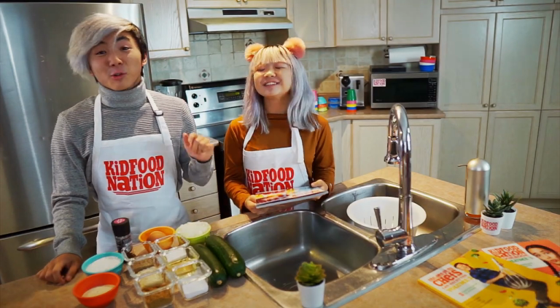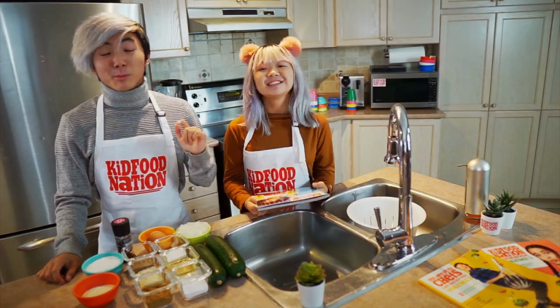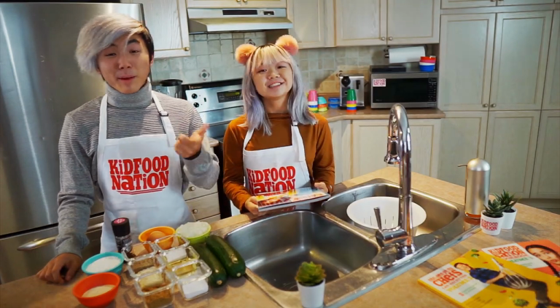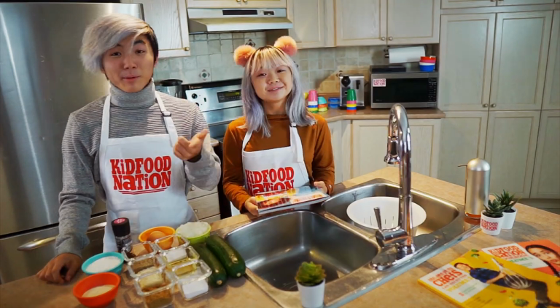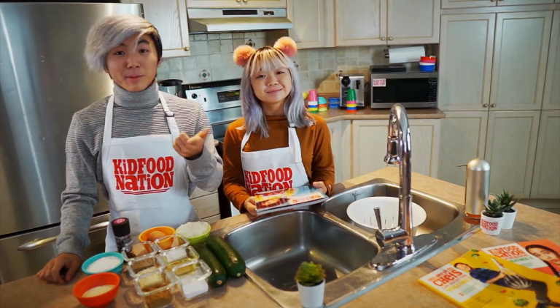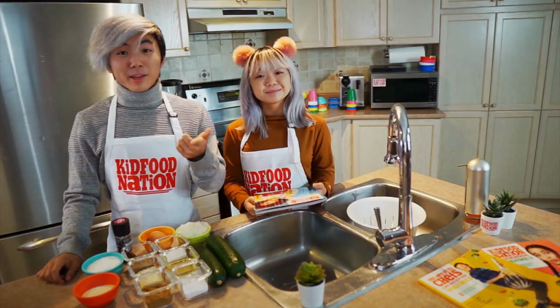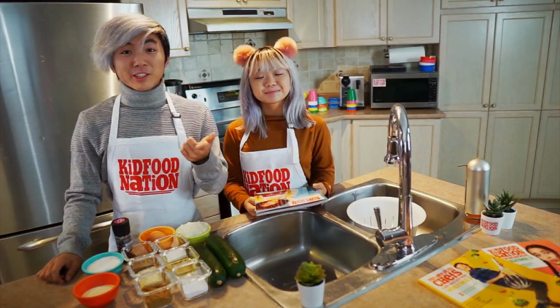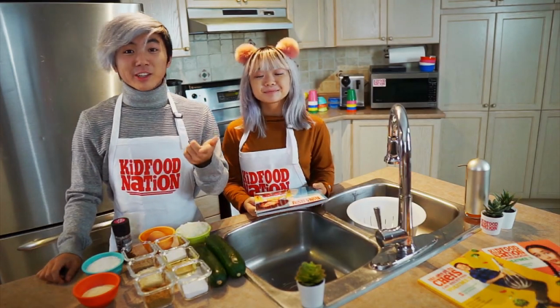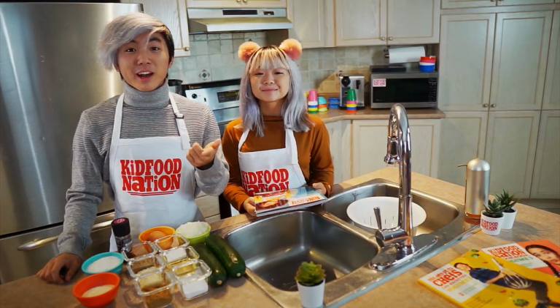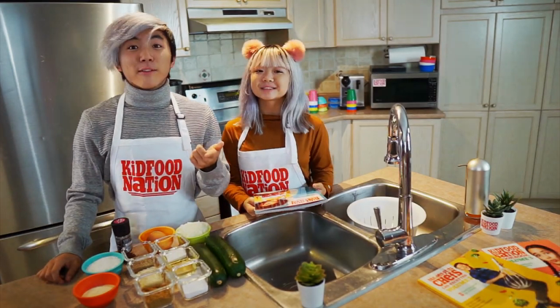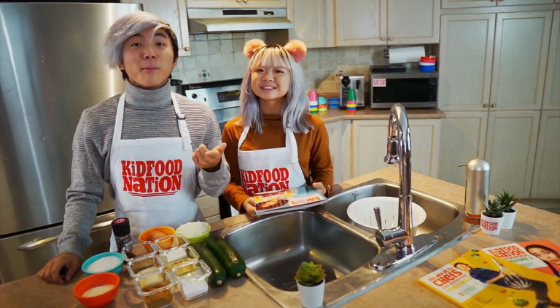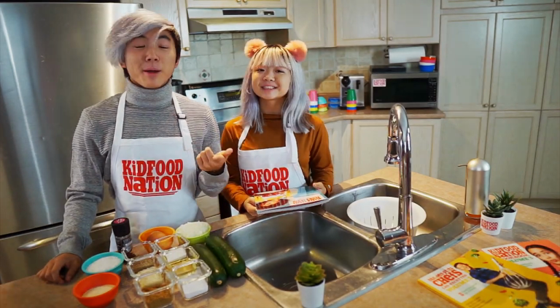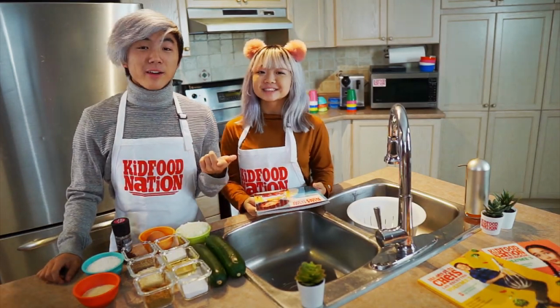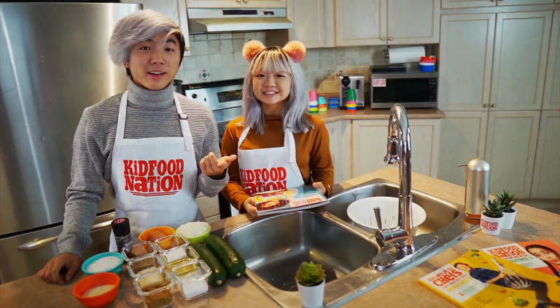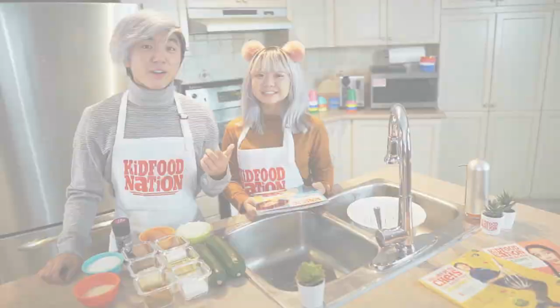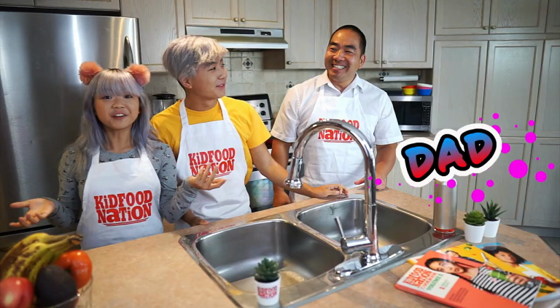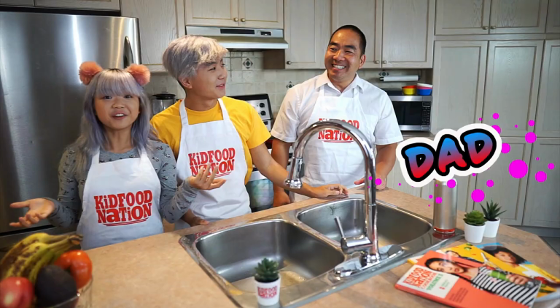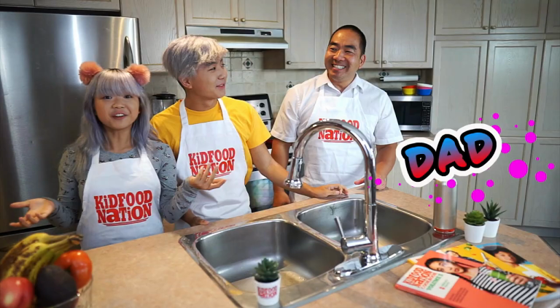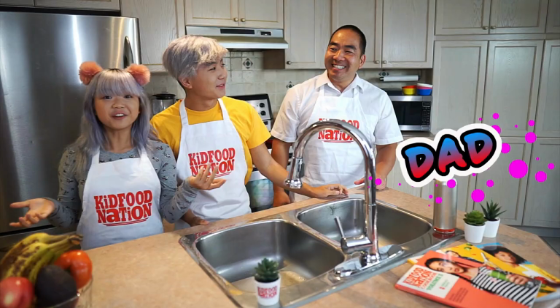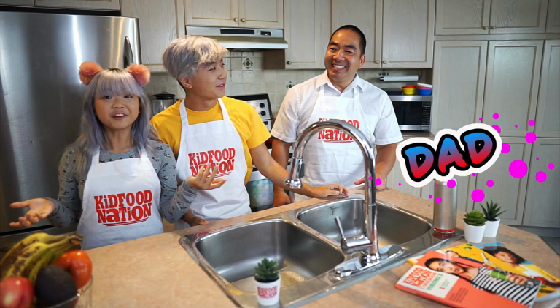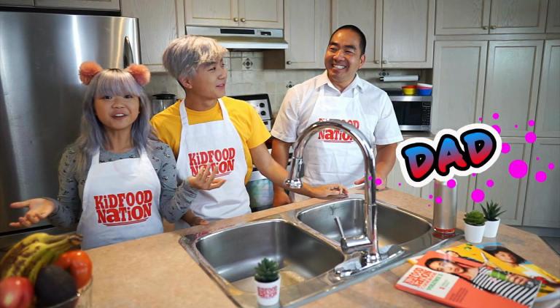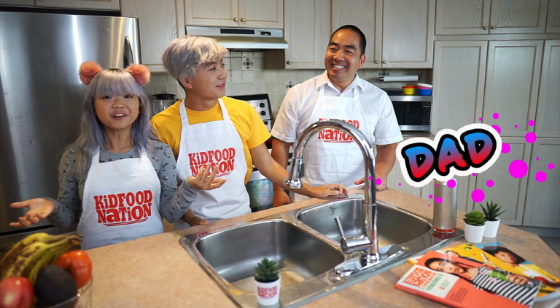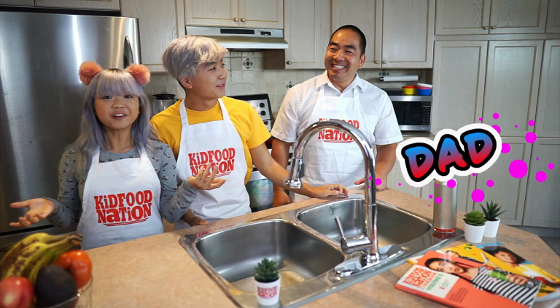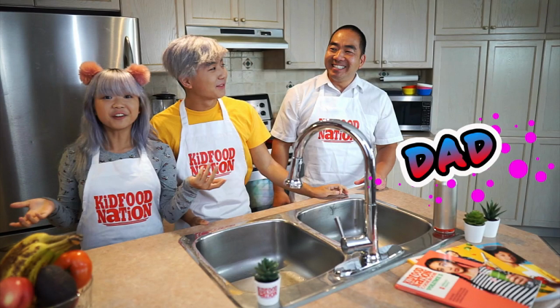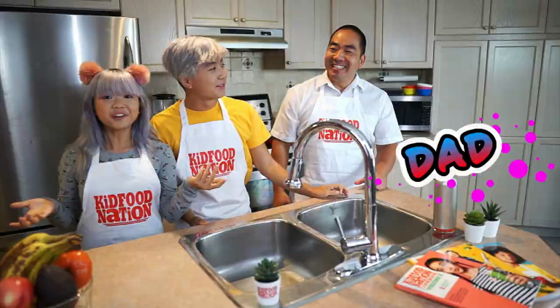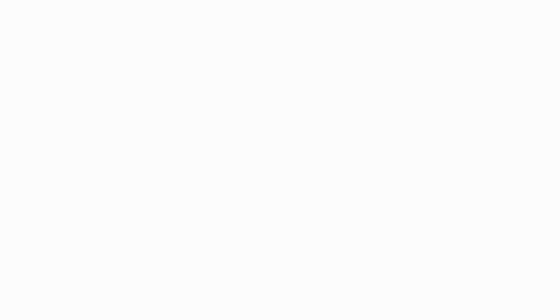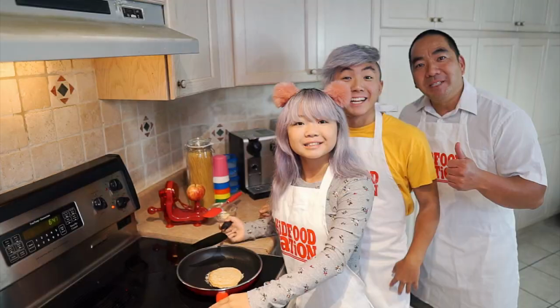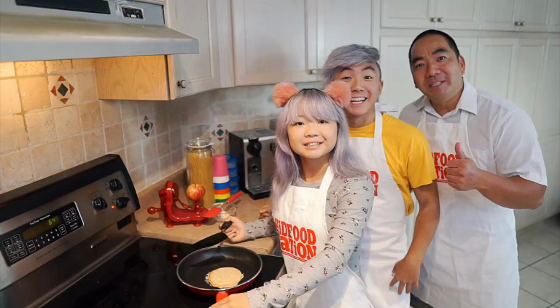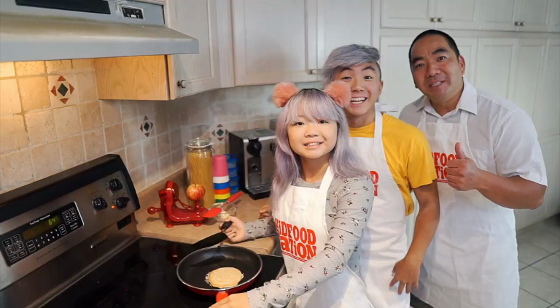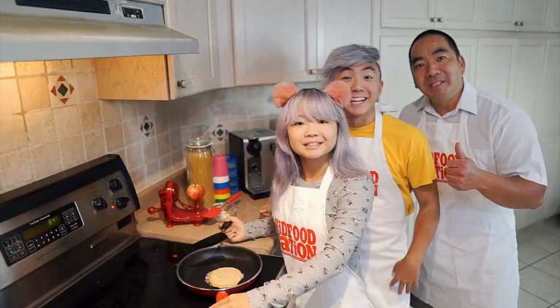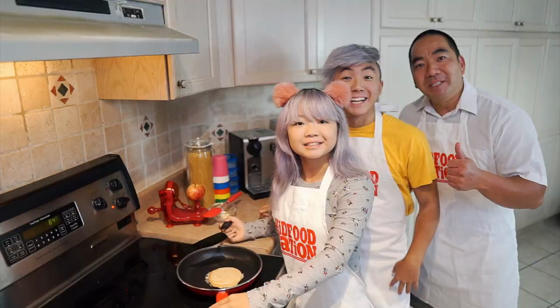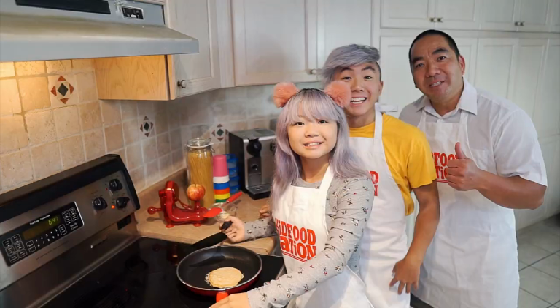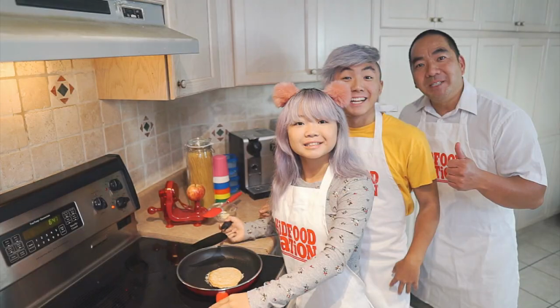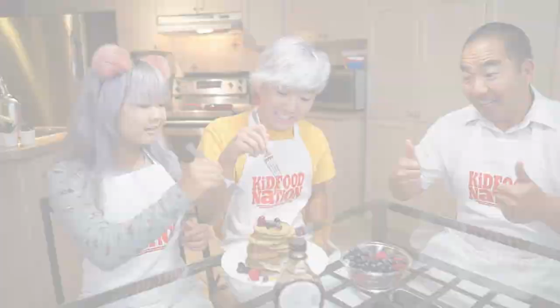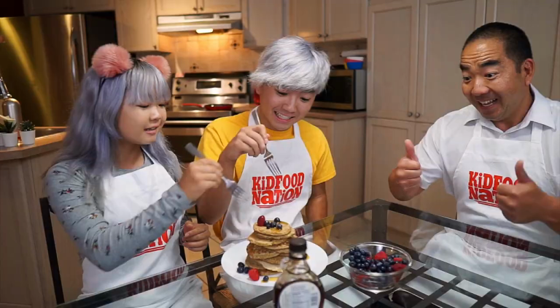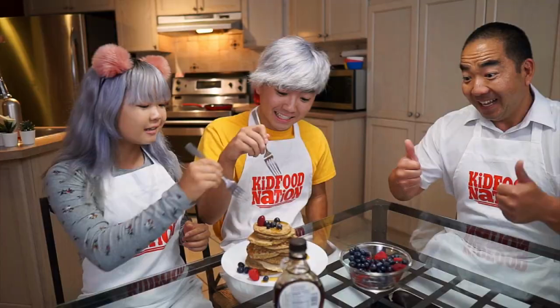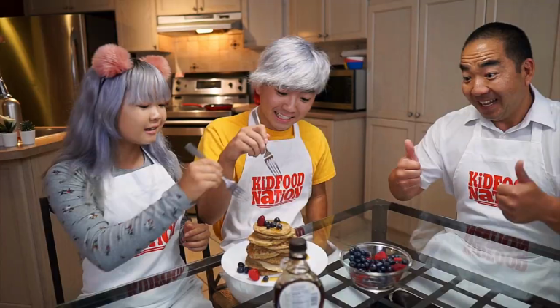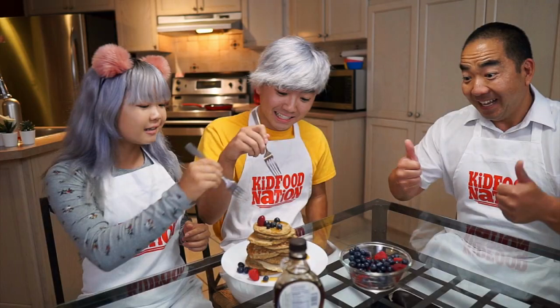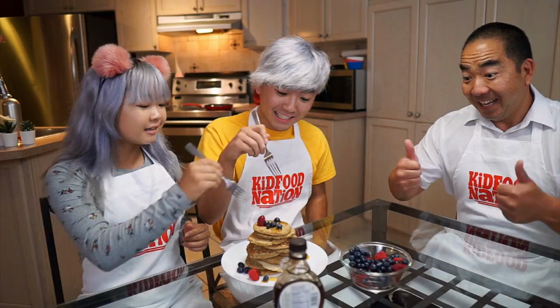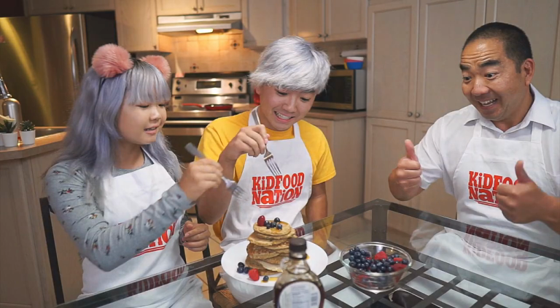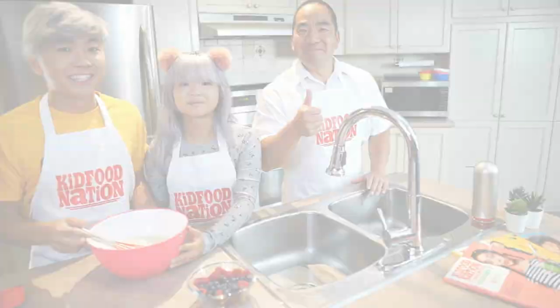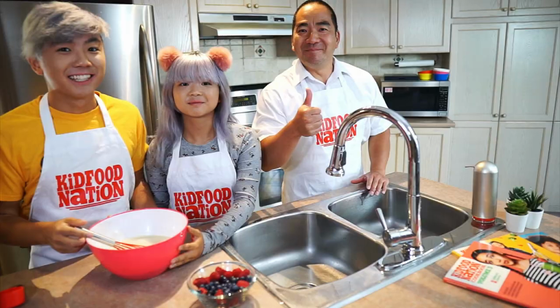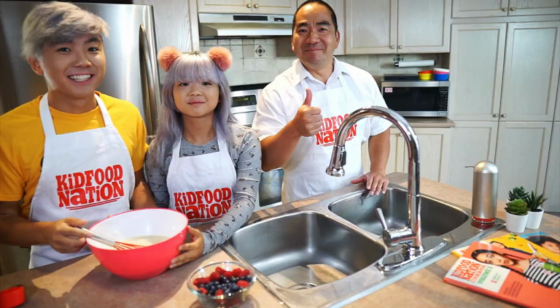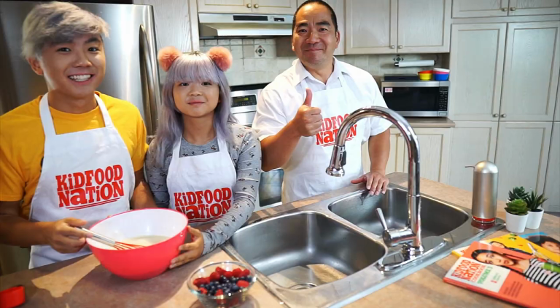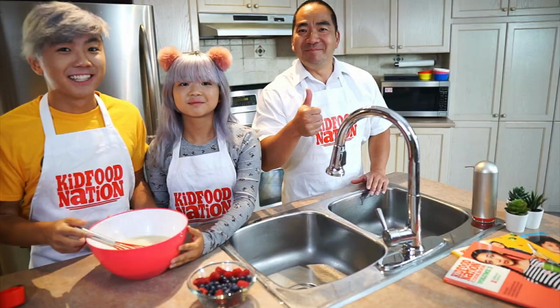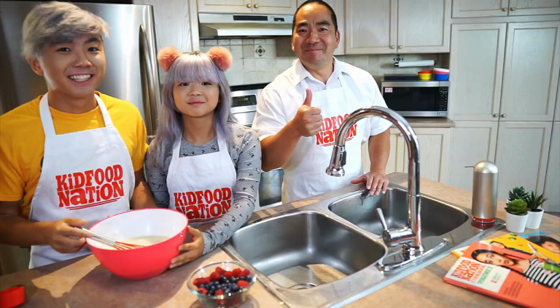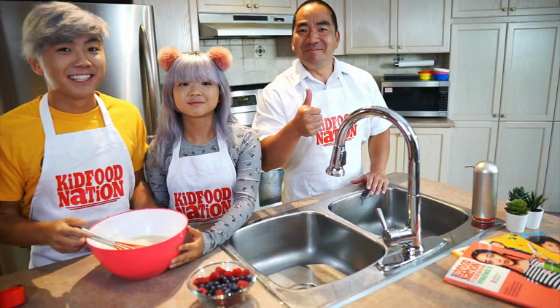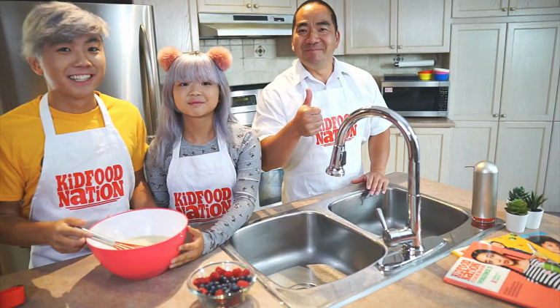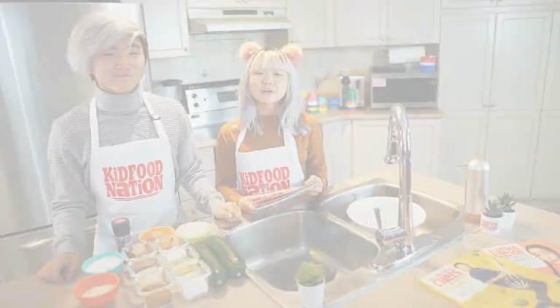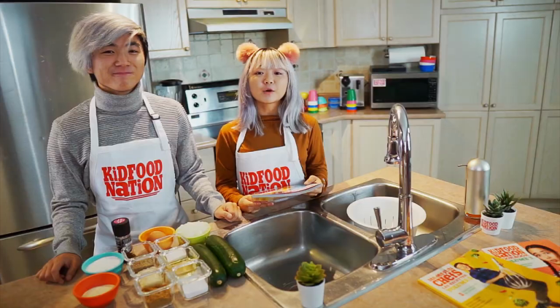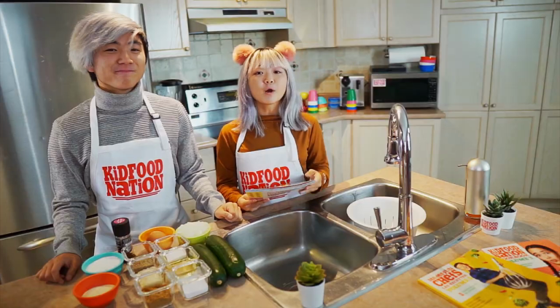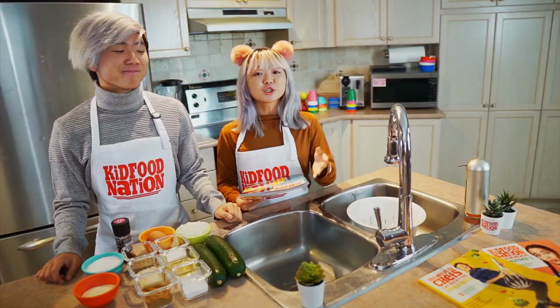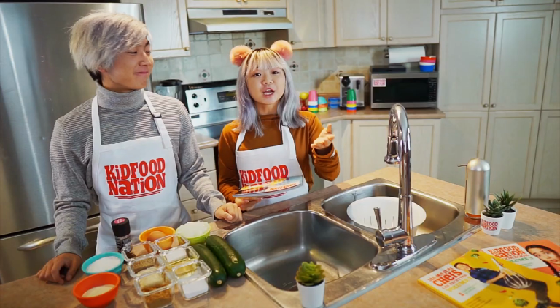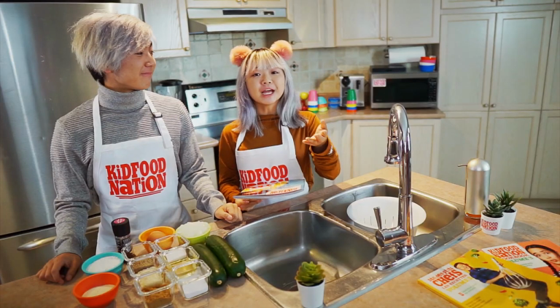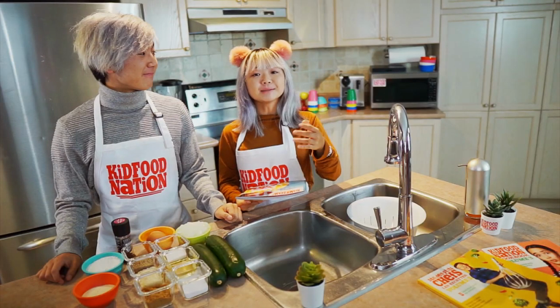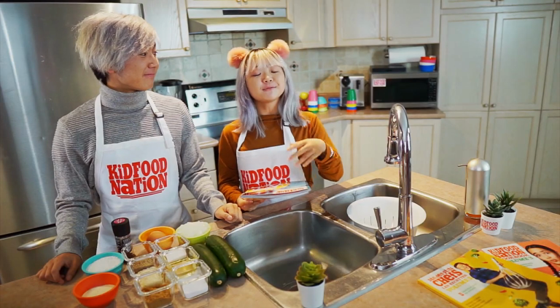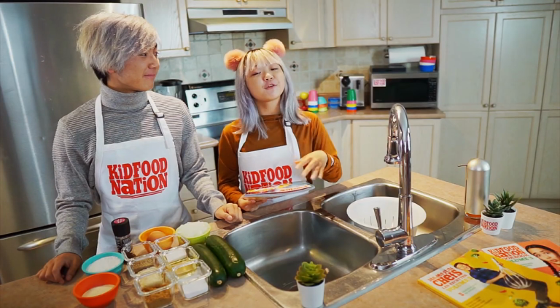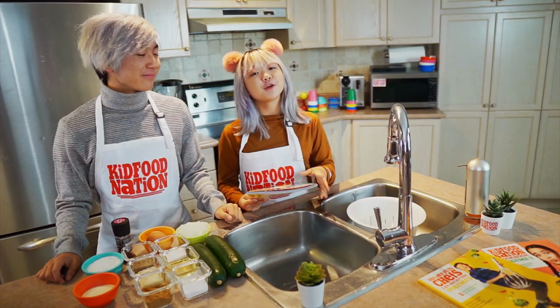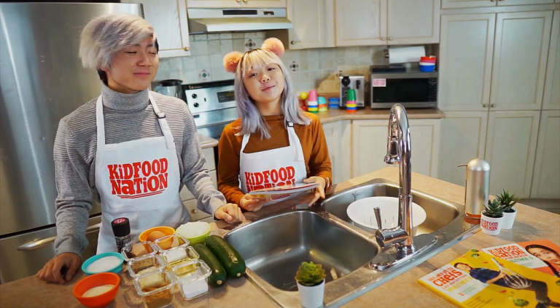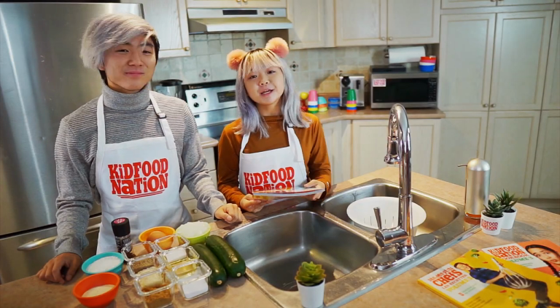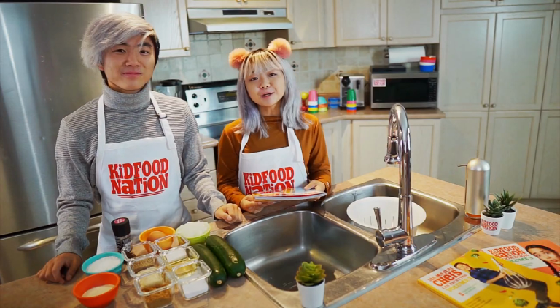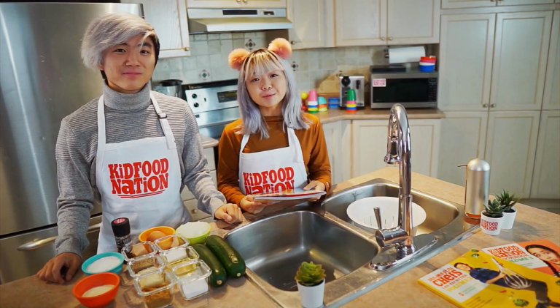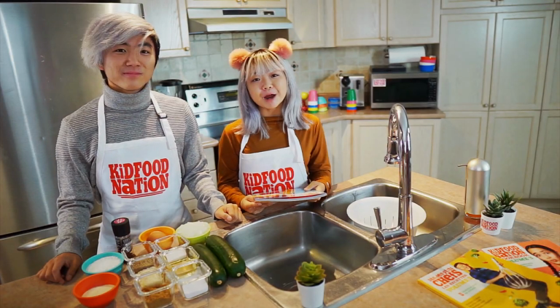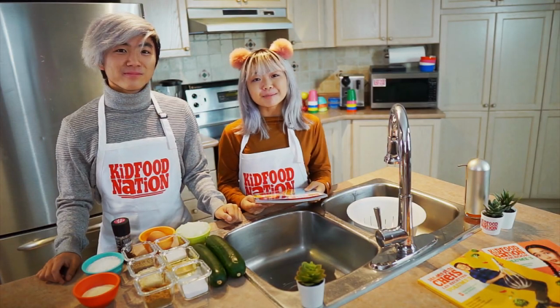Remember to make sure to have a parent or guardian present when you're cooking, cutting, or baking. And don't forget to wash your hands before you begin your prep.